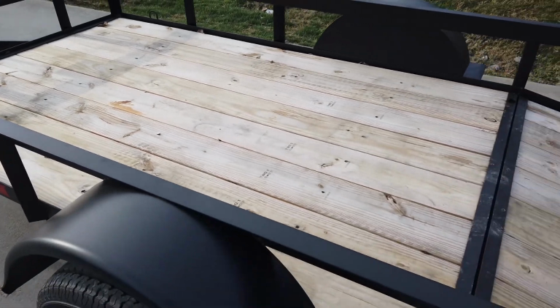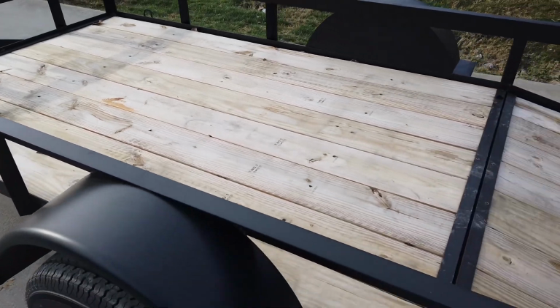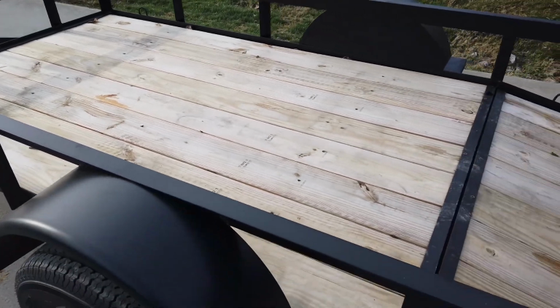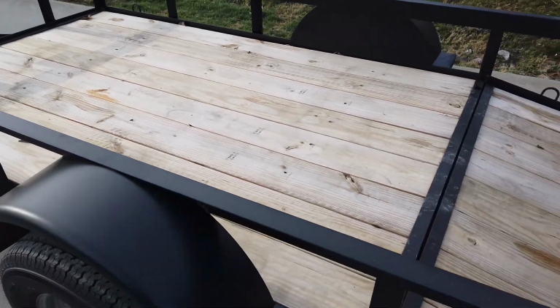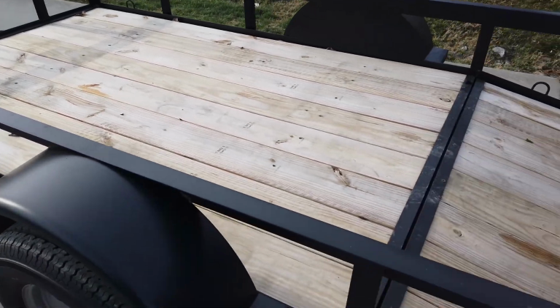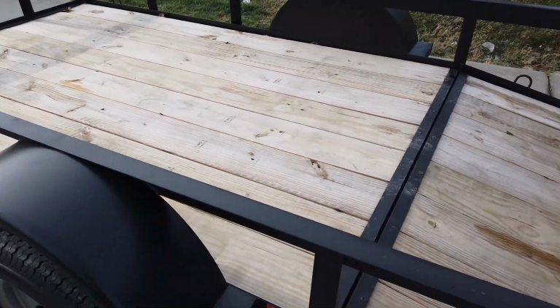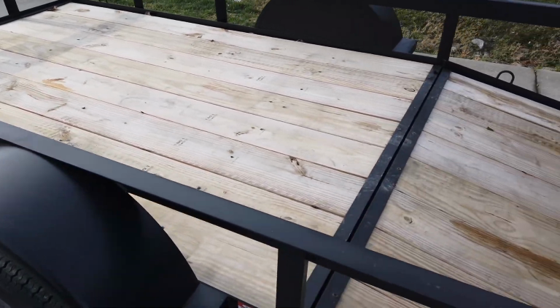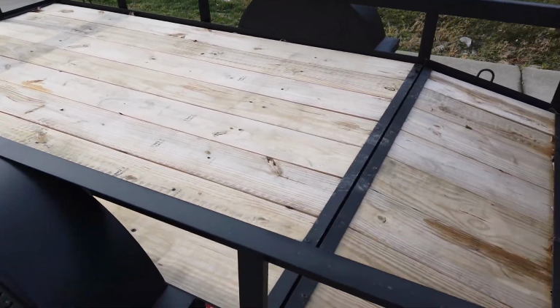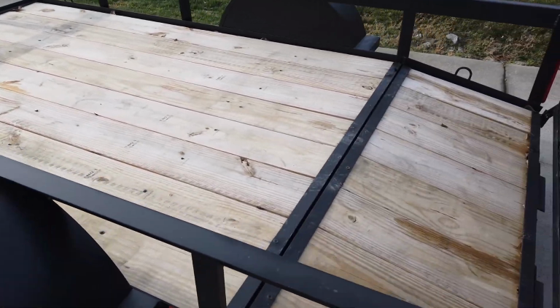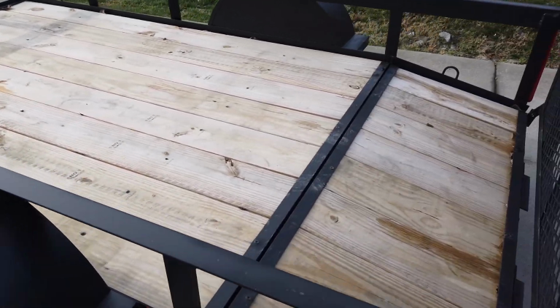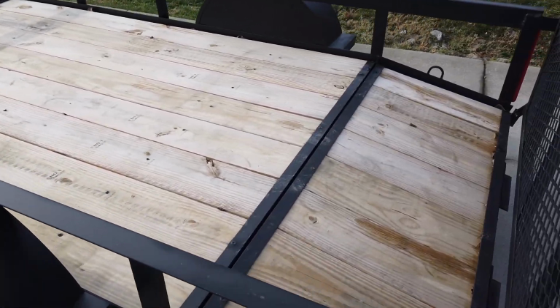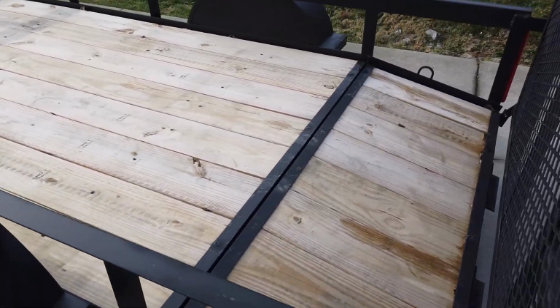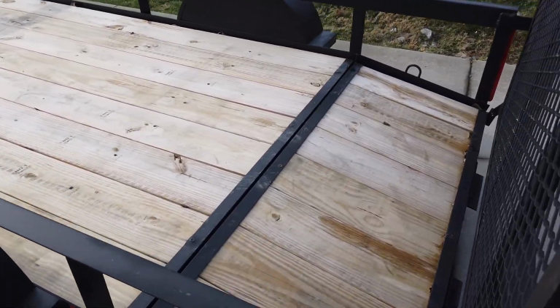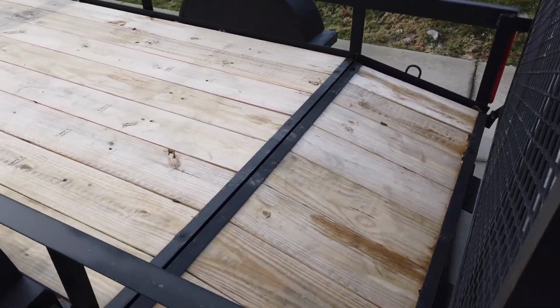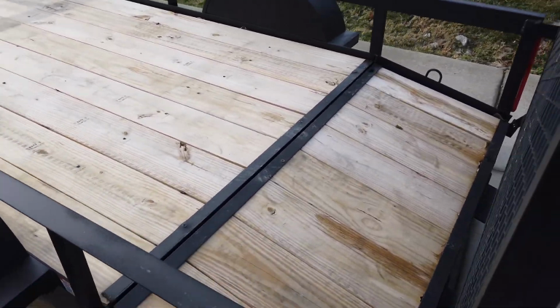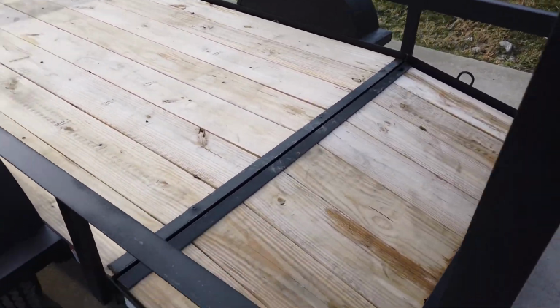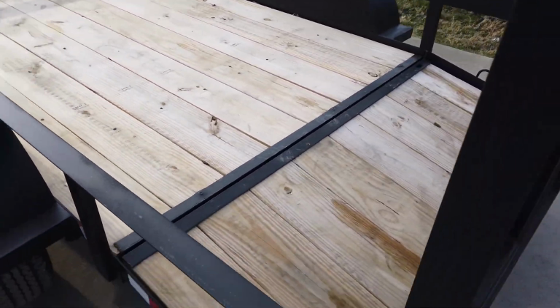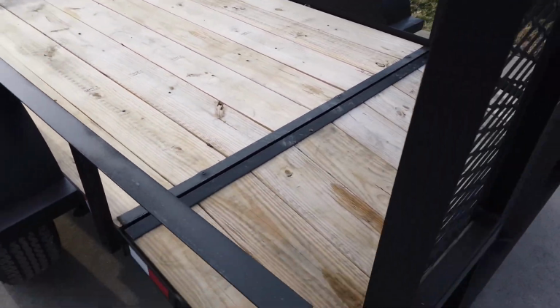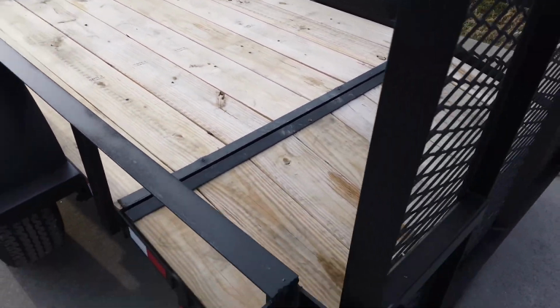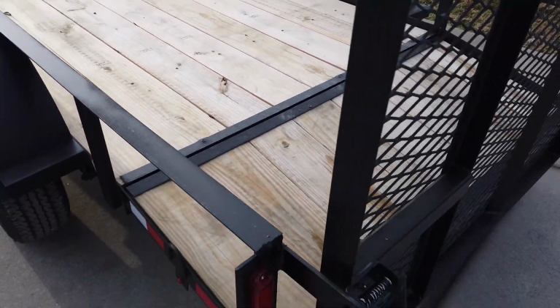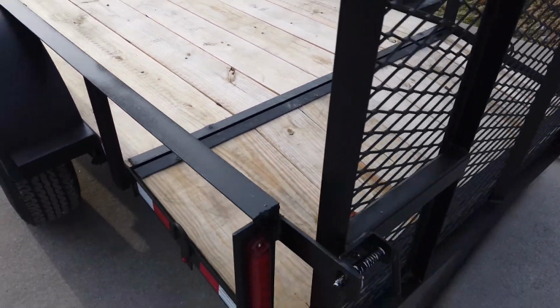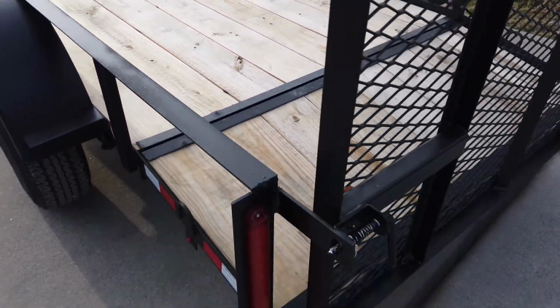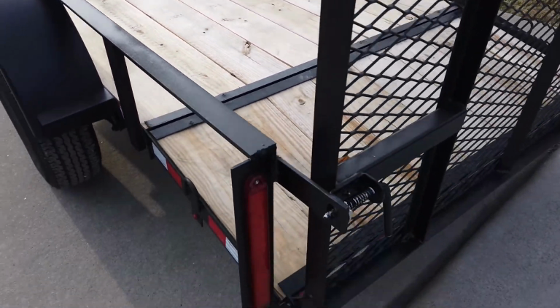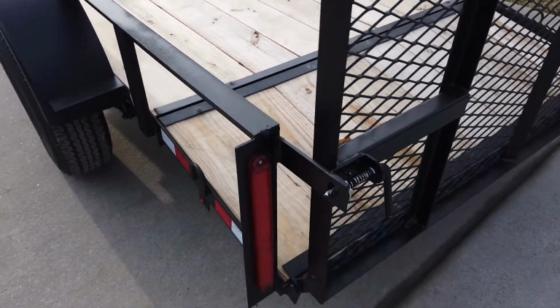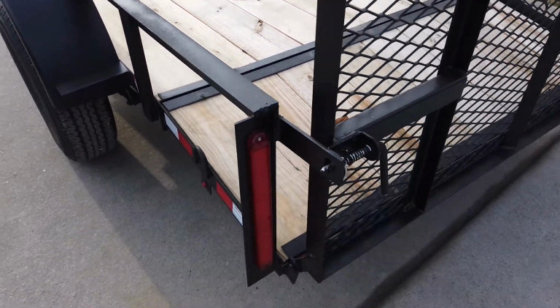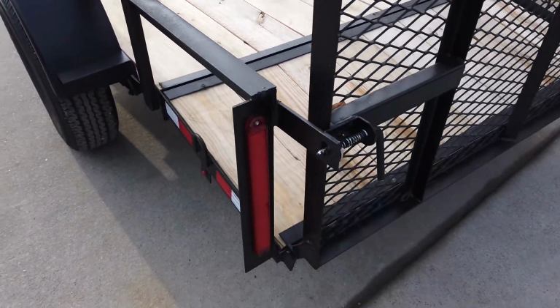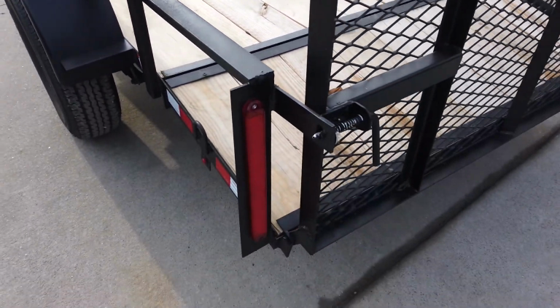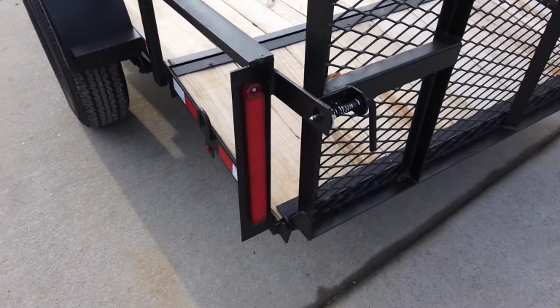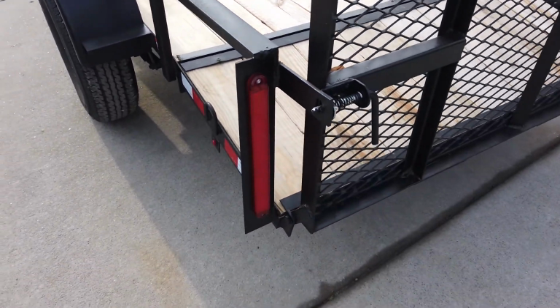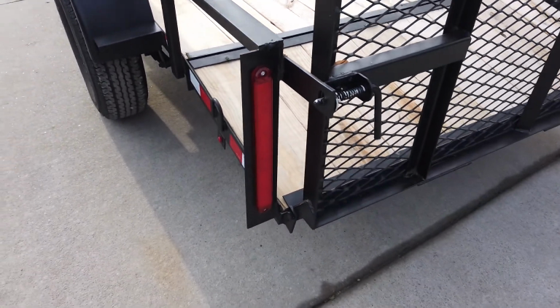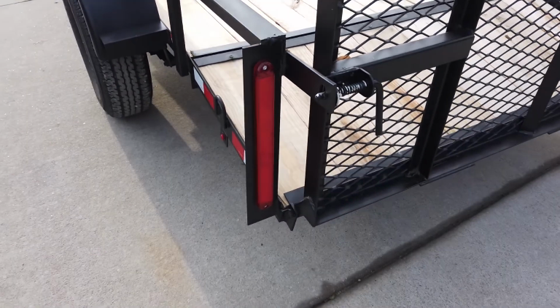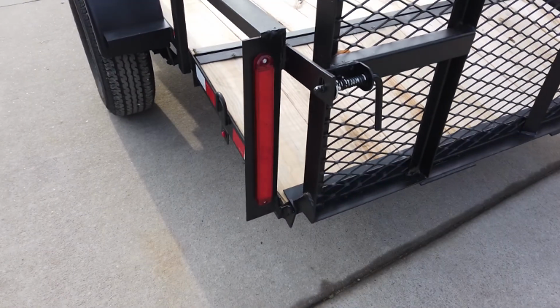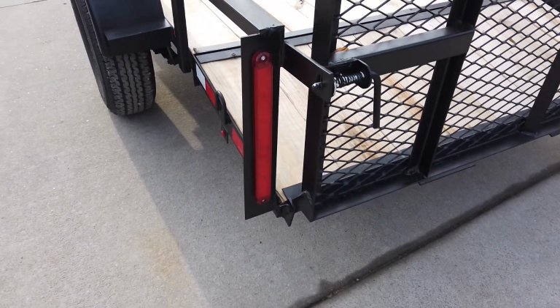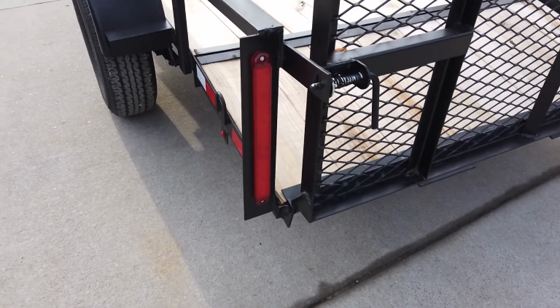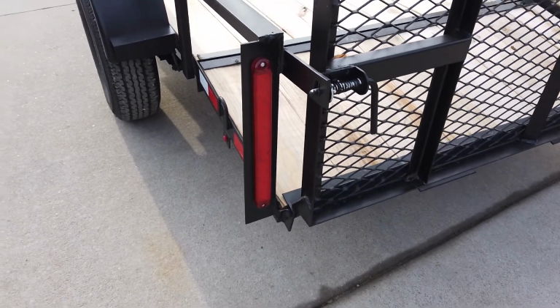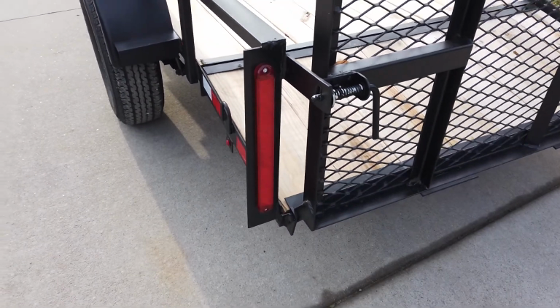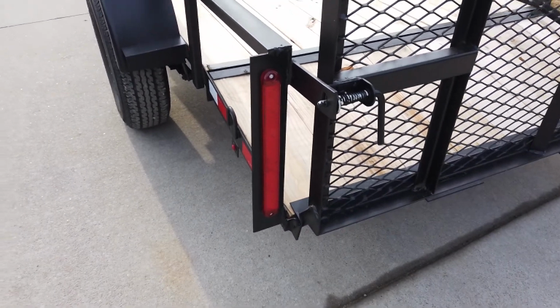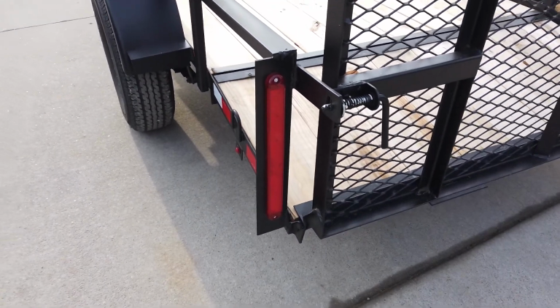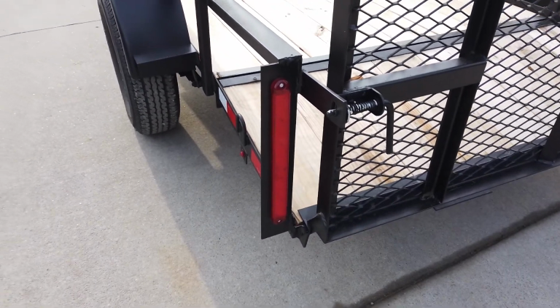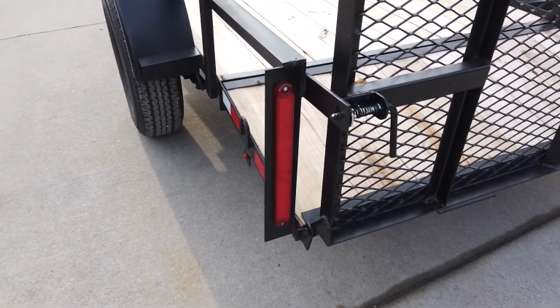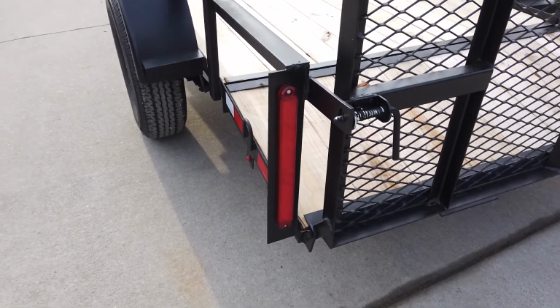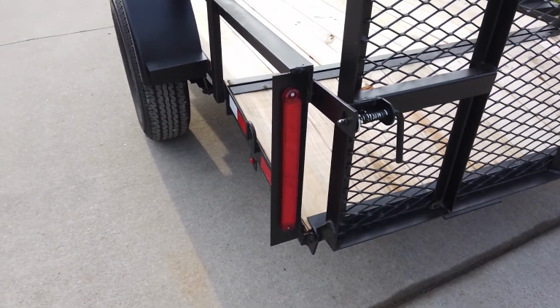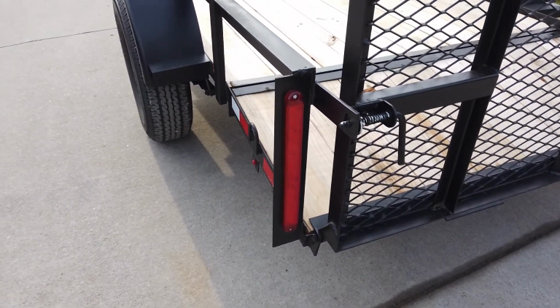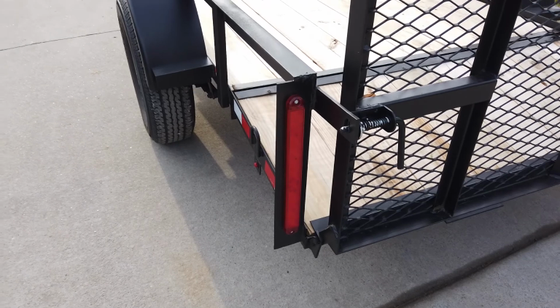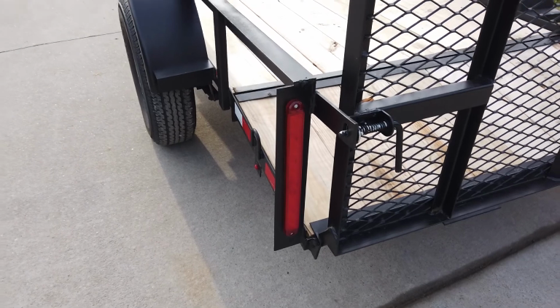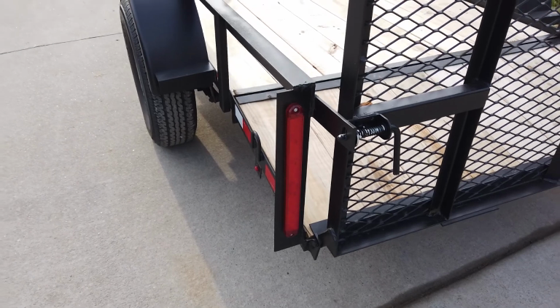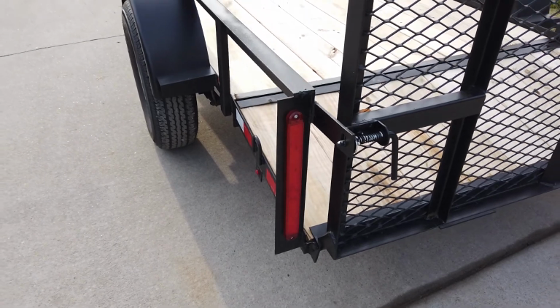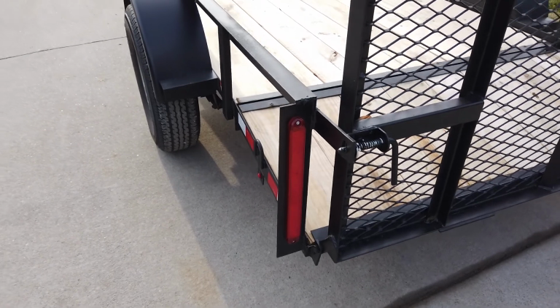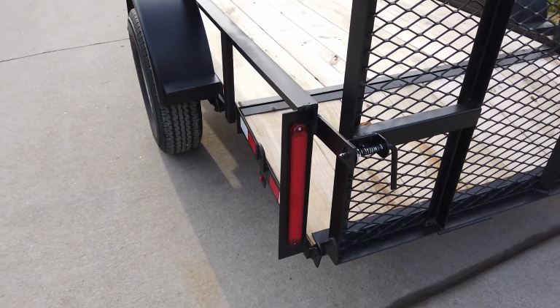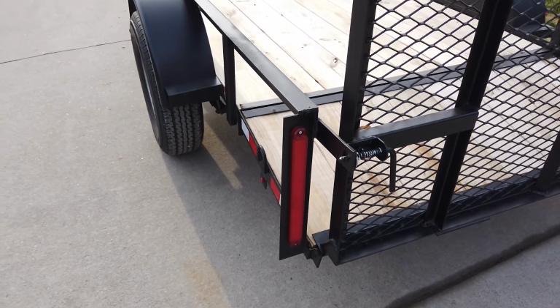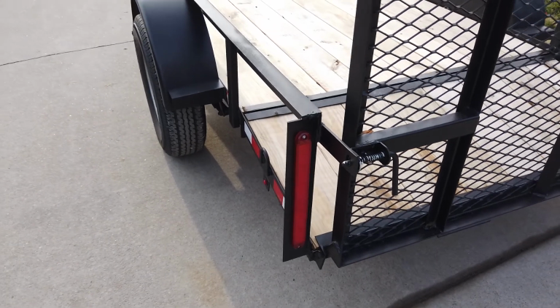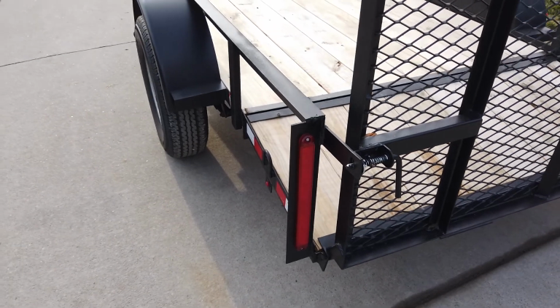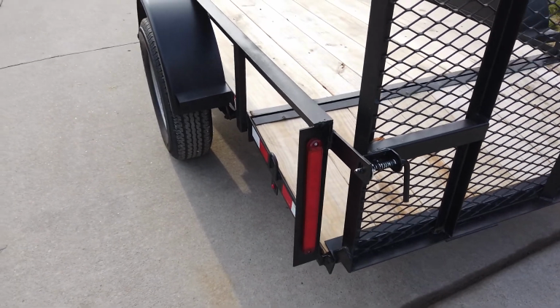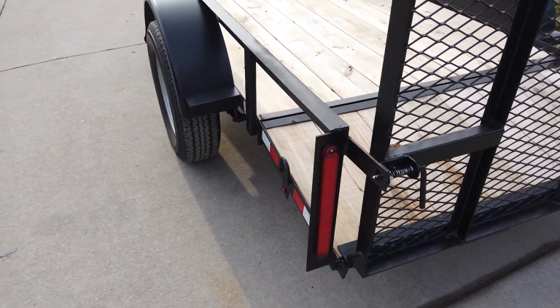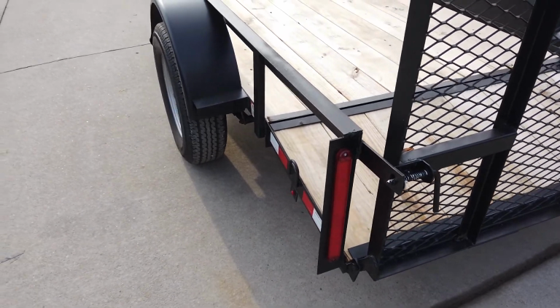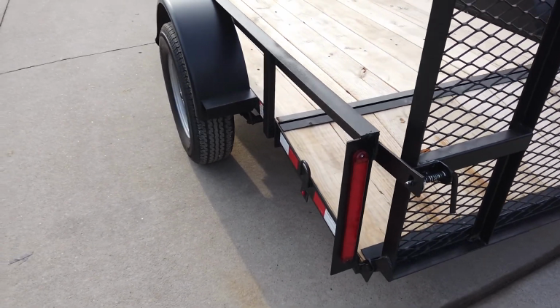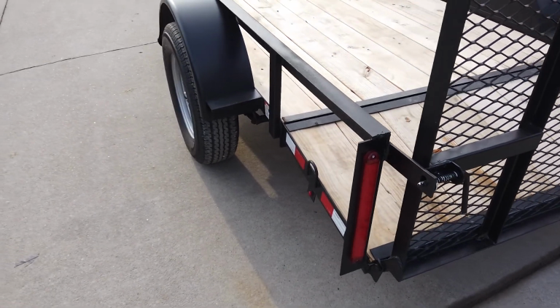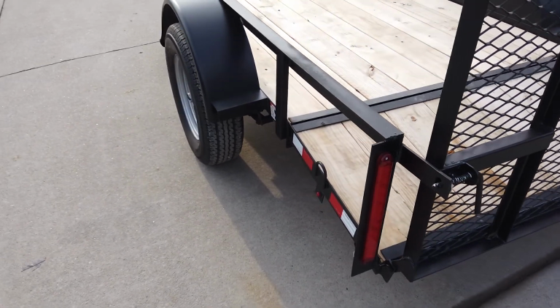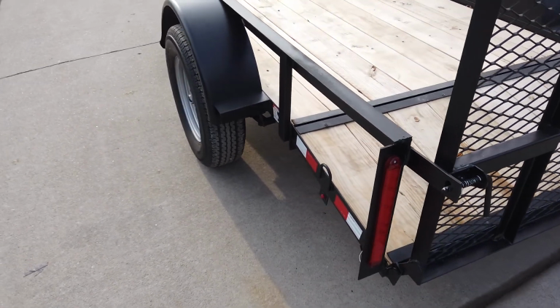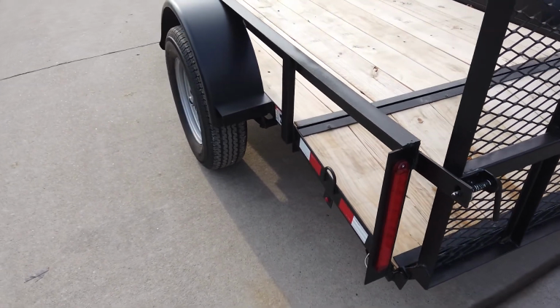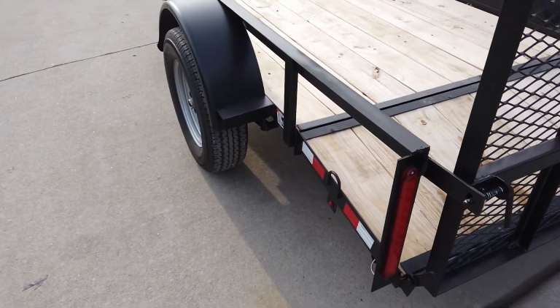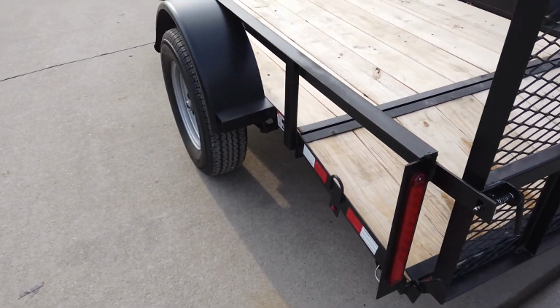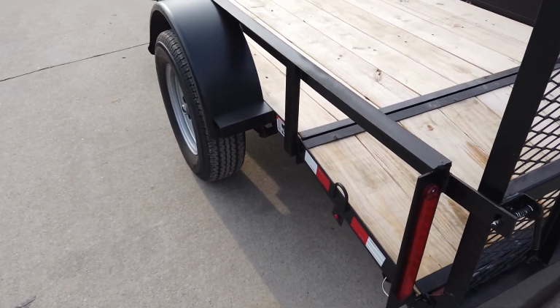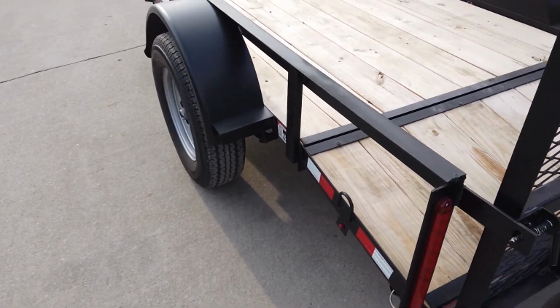This trailer does come fully wired with LED lights and has a four-pronged flat connector.